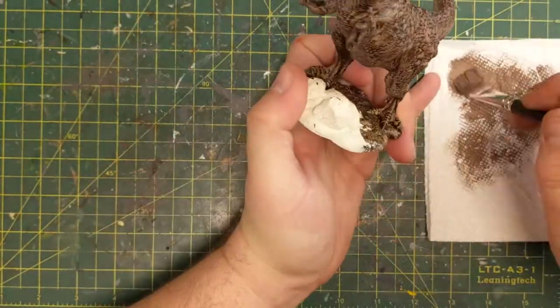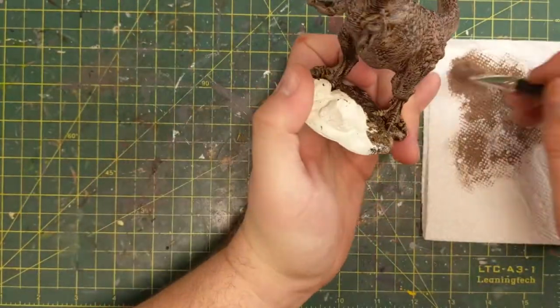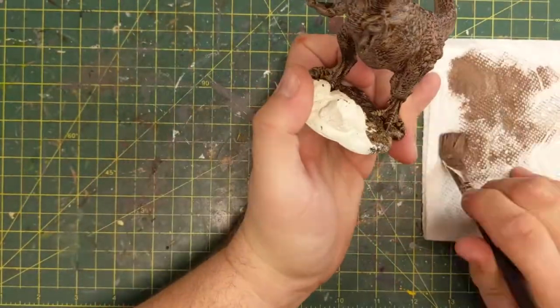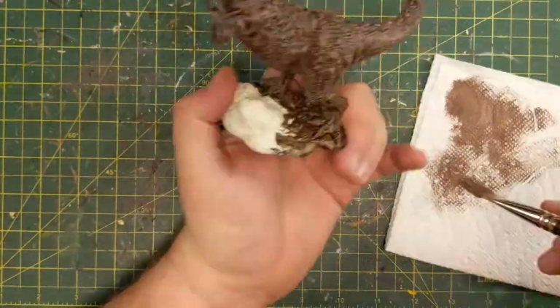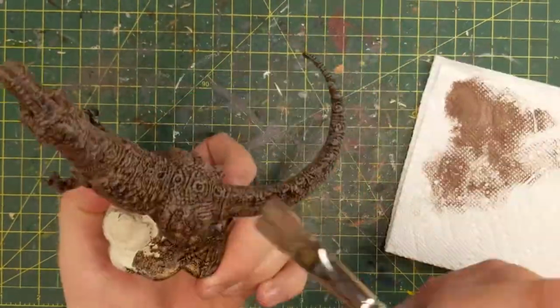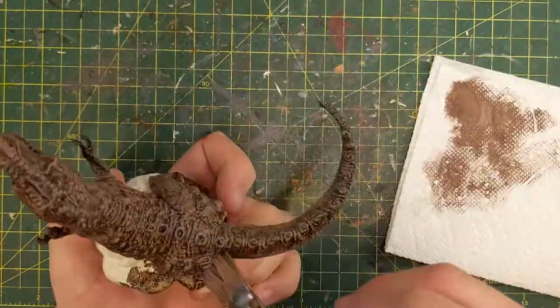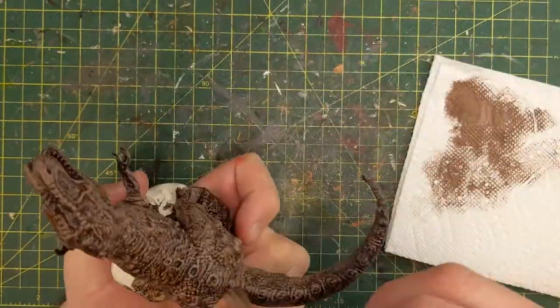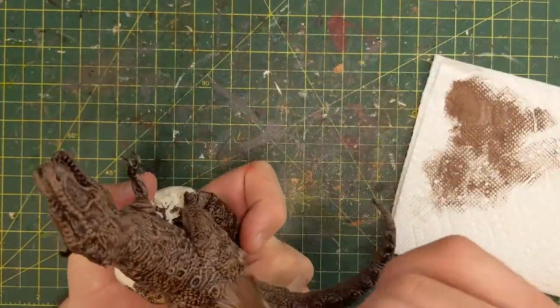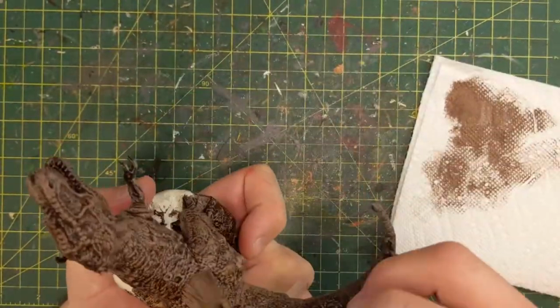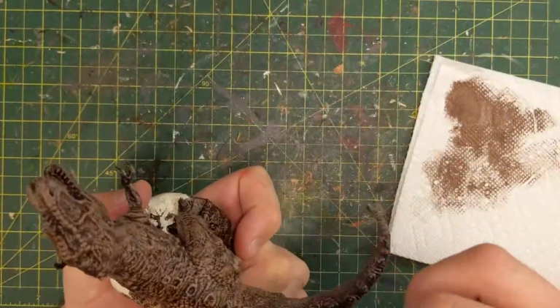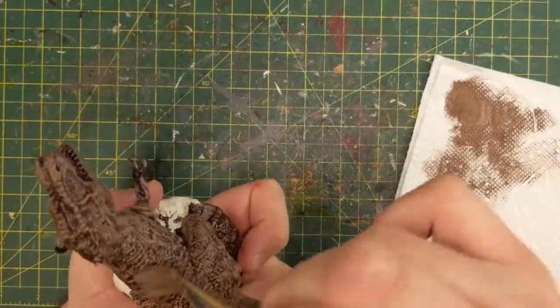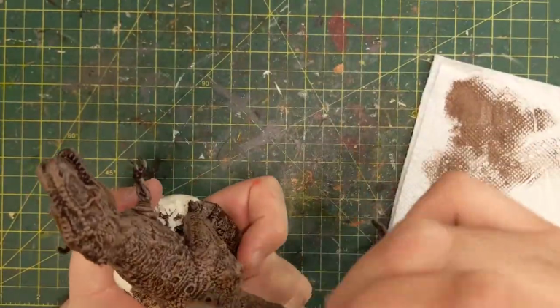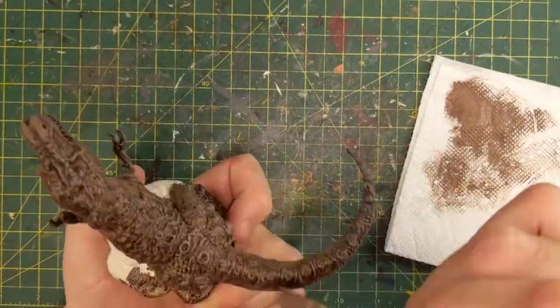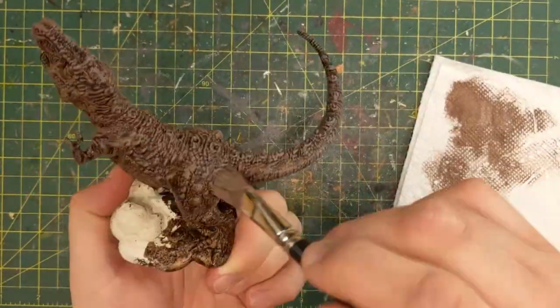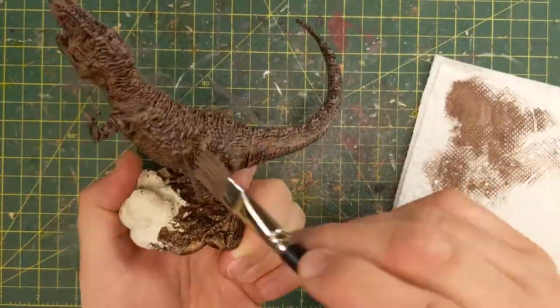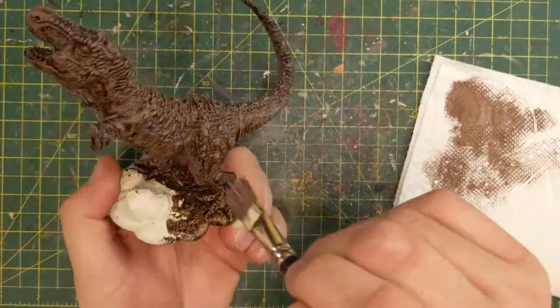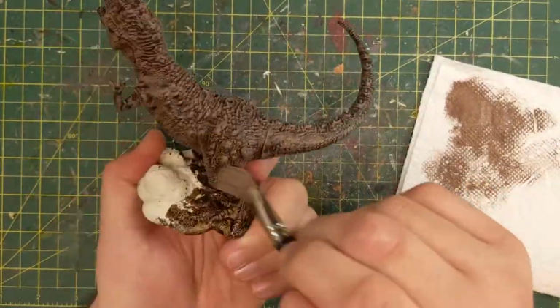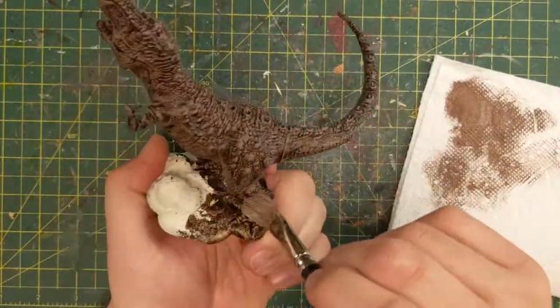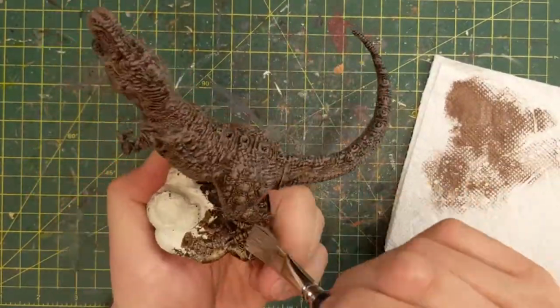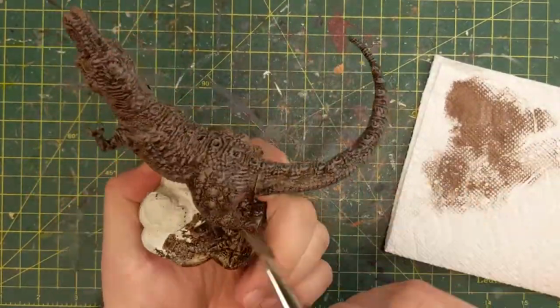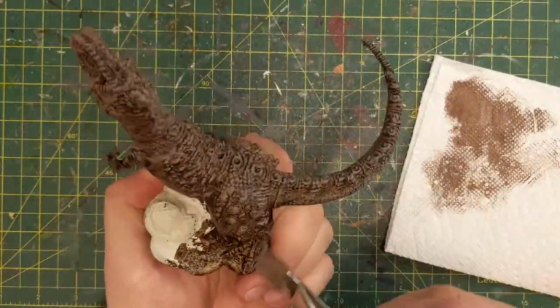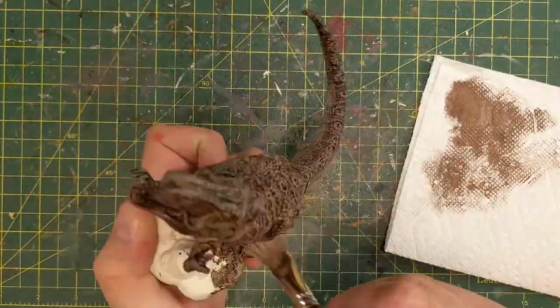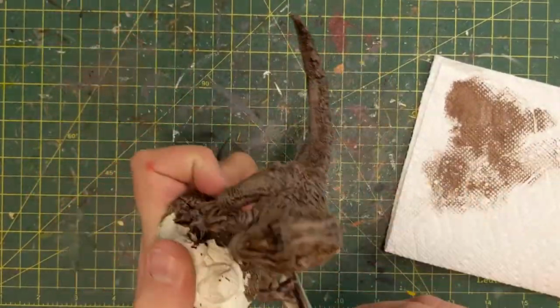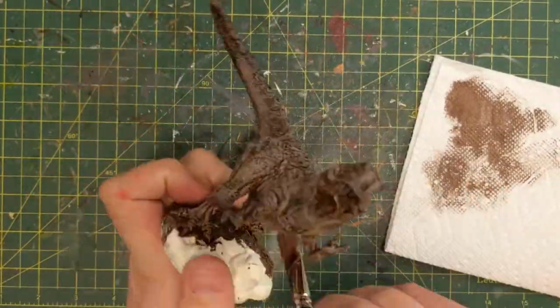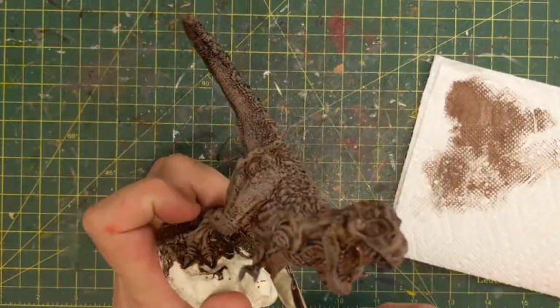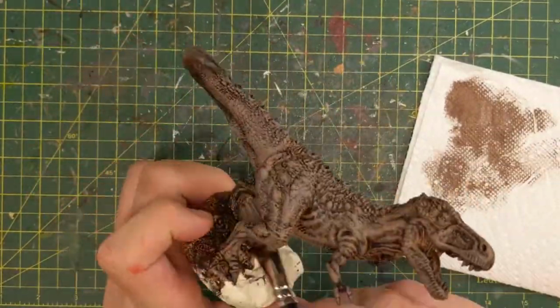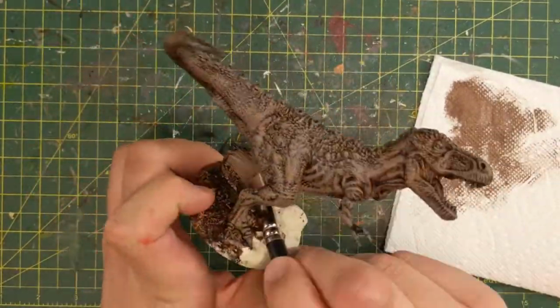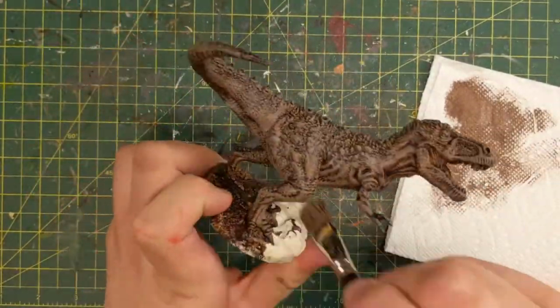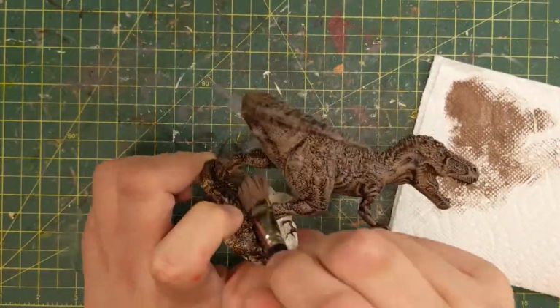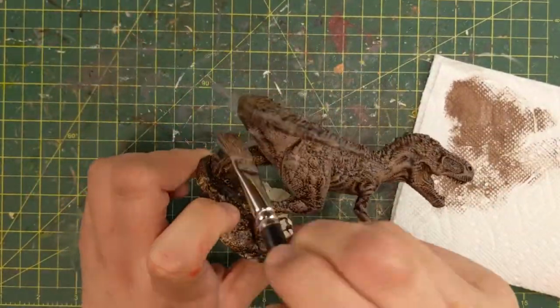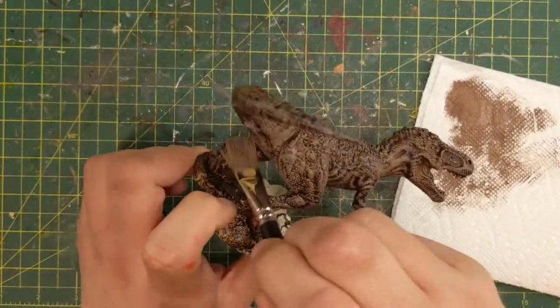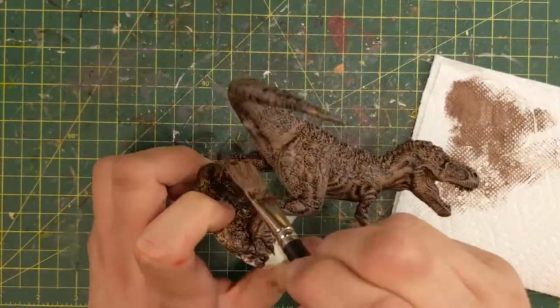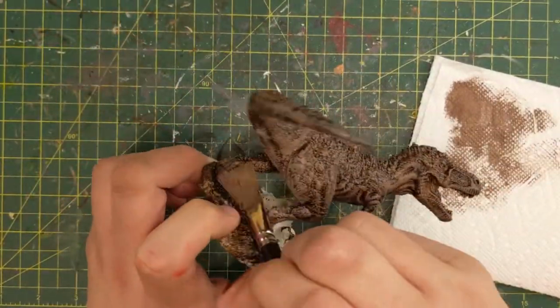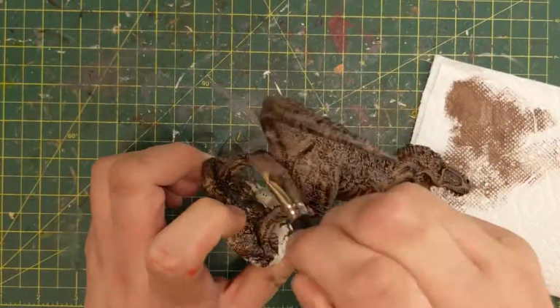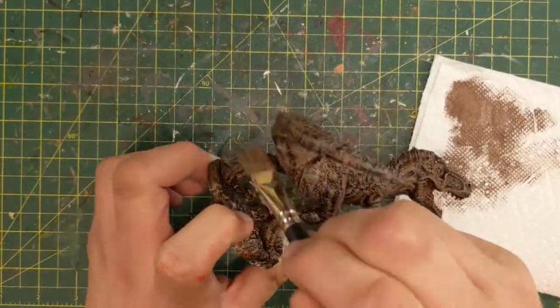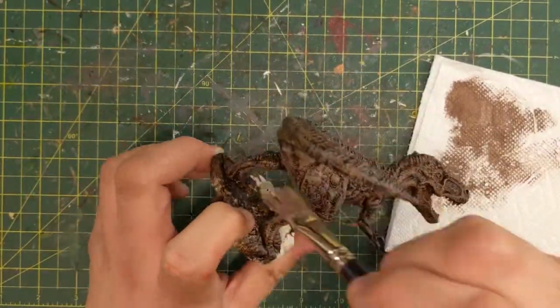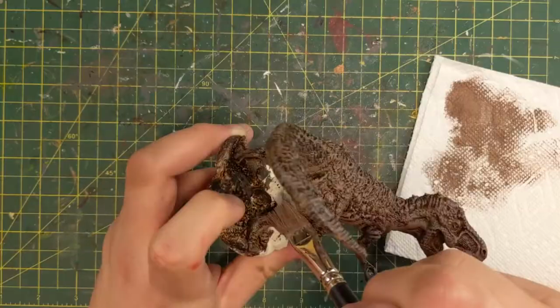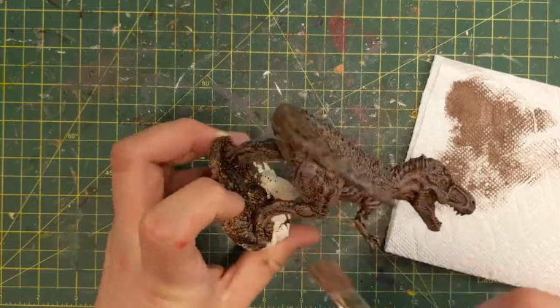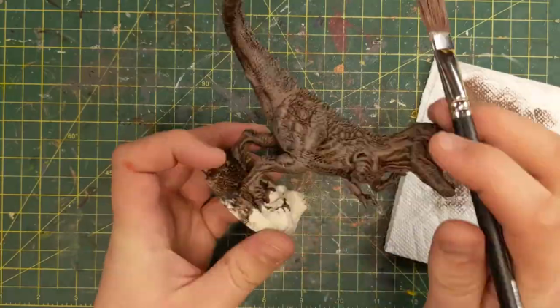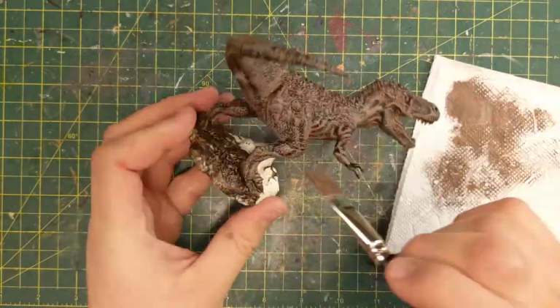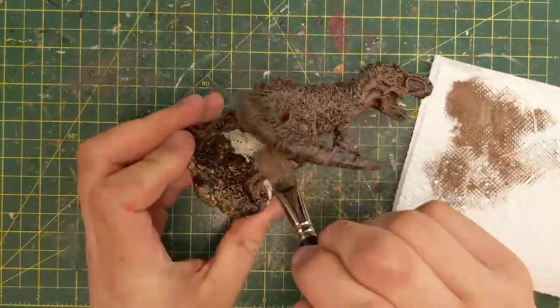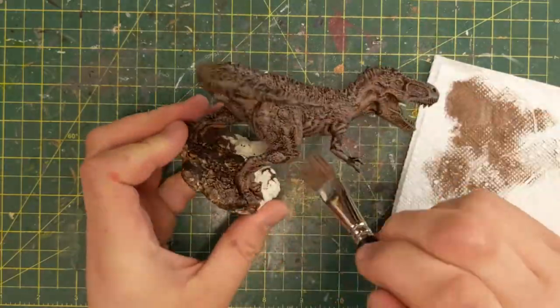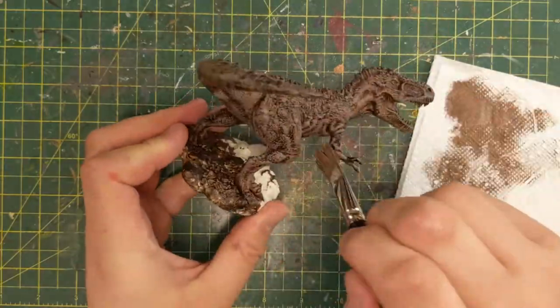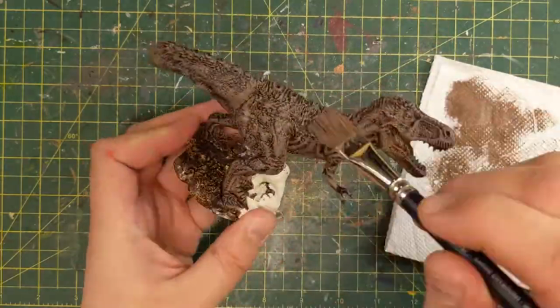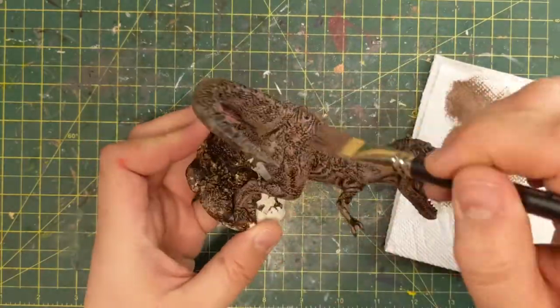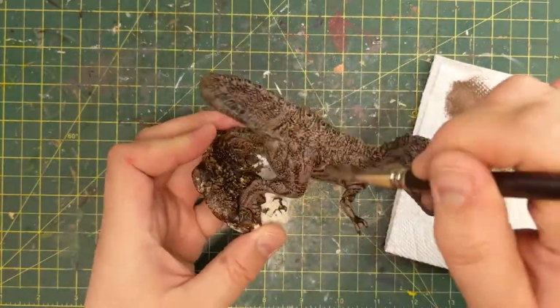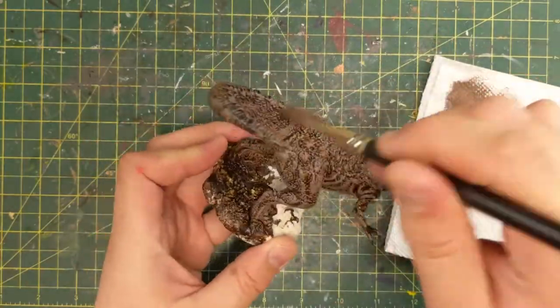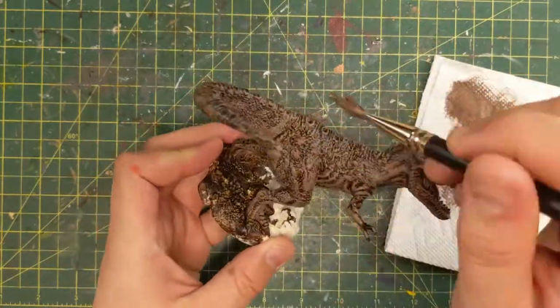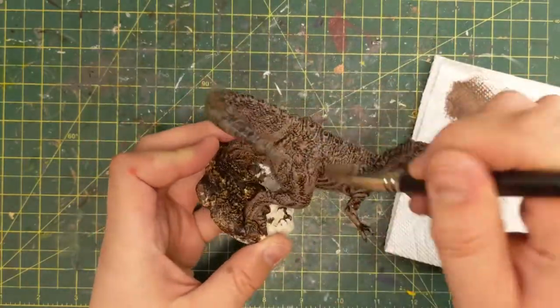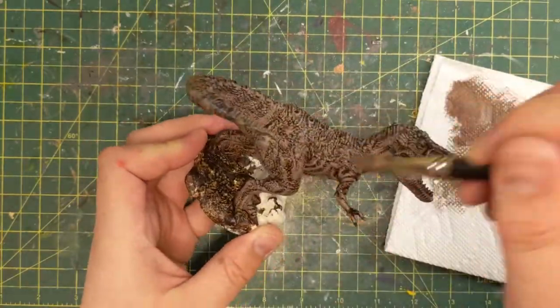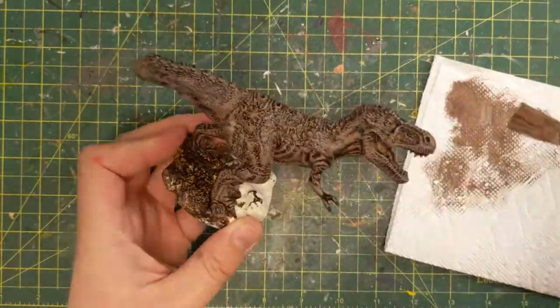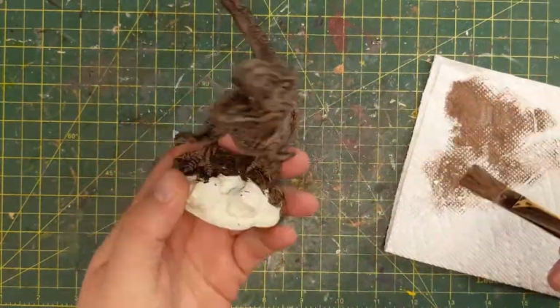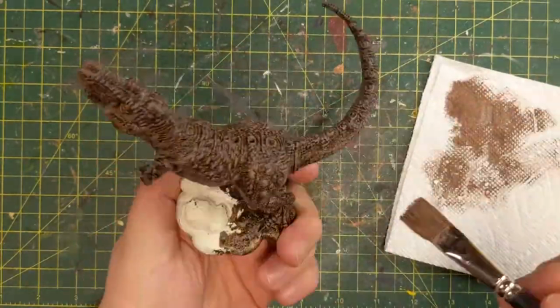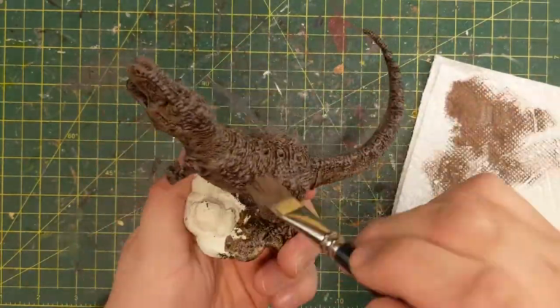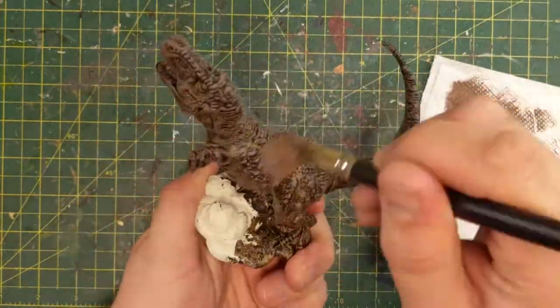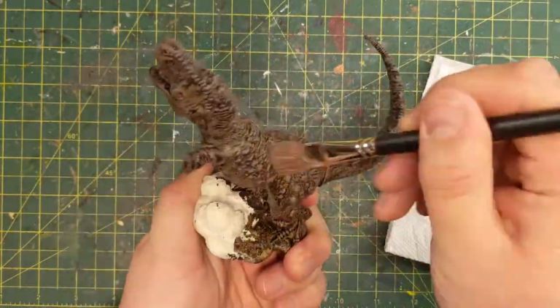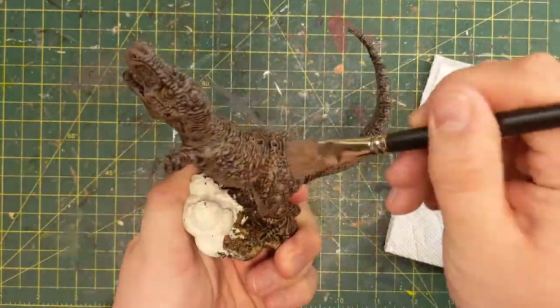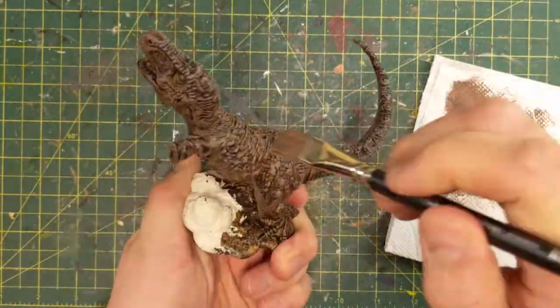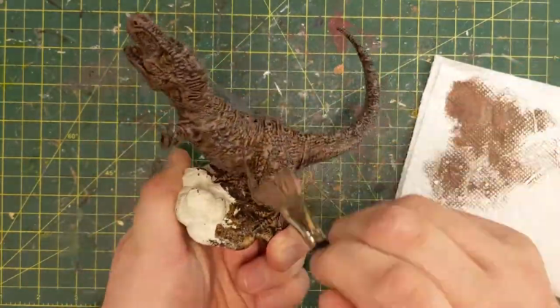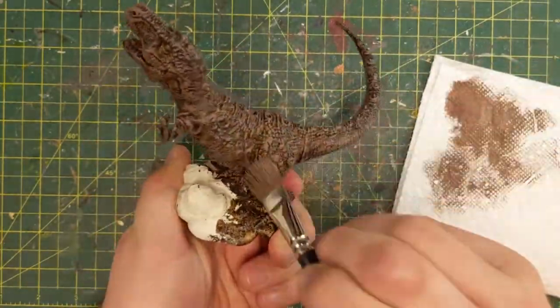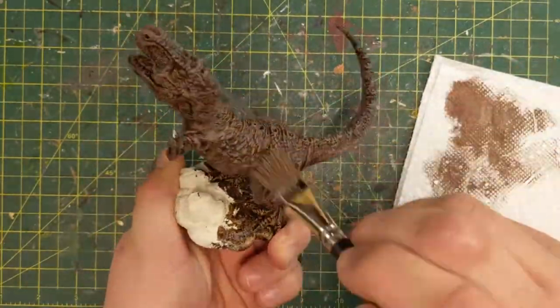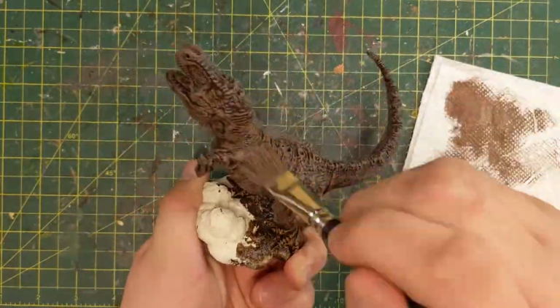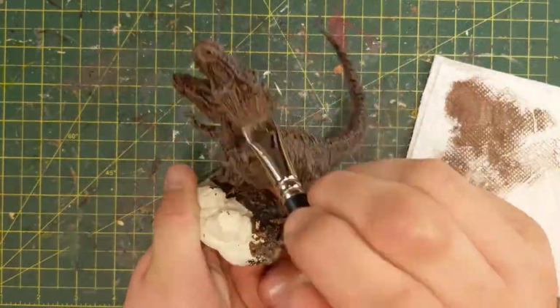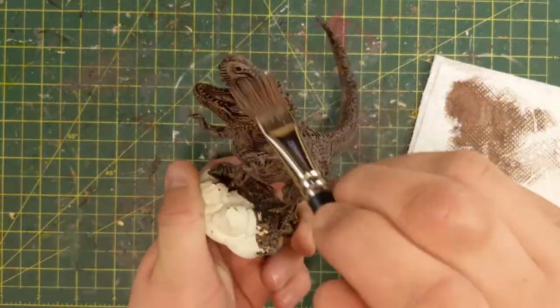So I'm putting on the Sylvaneth Bark and I'm like yeah, this is going to work. Surprise — it doesn't.